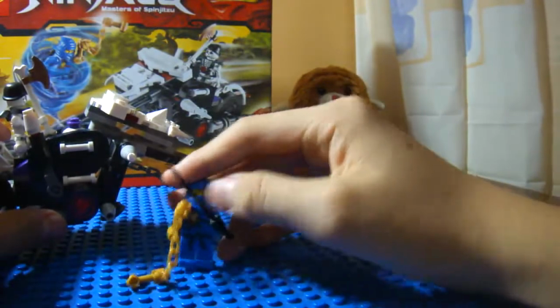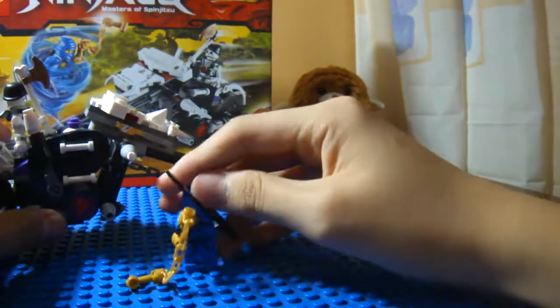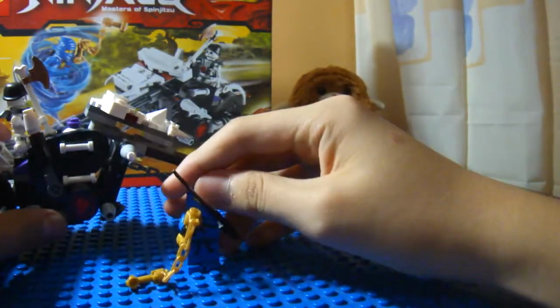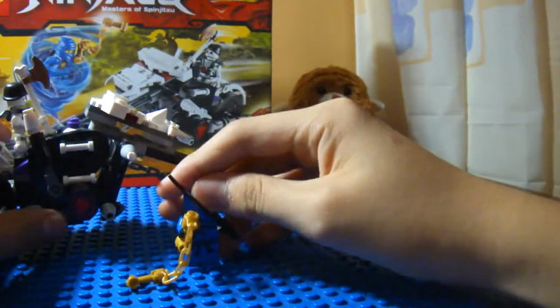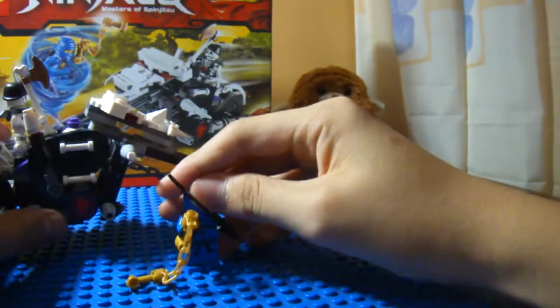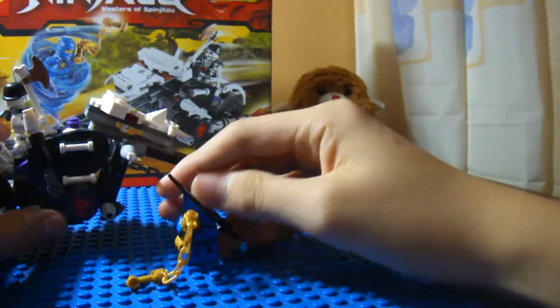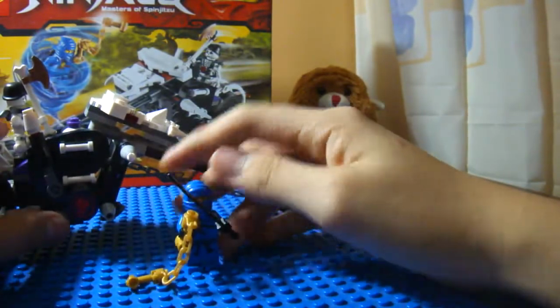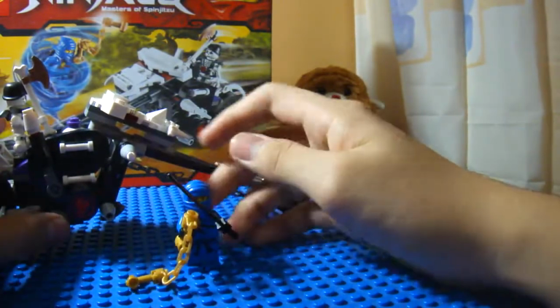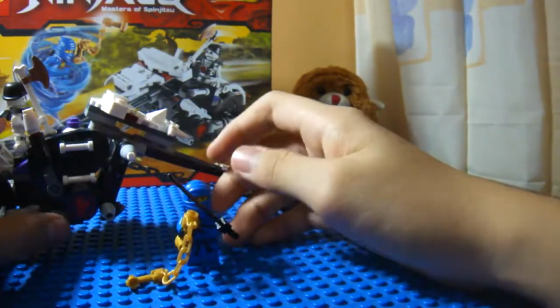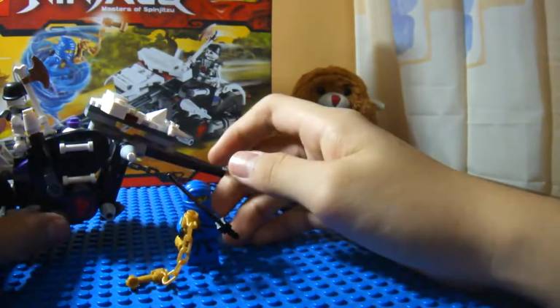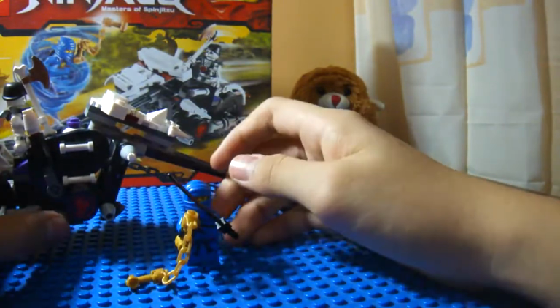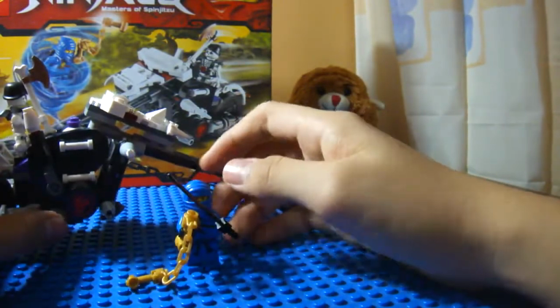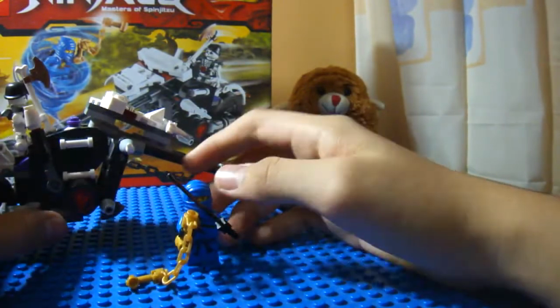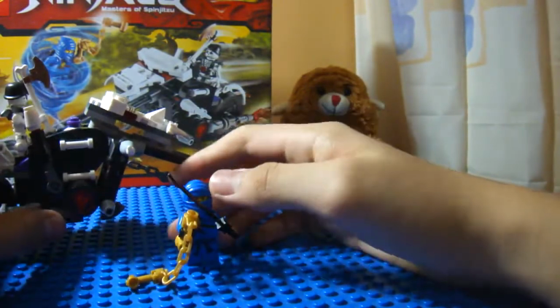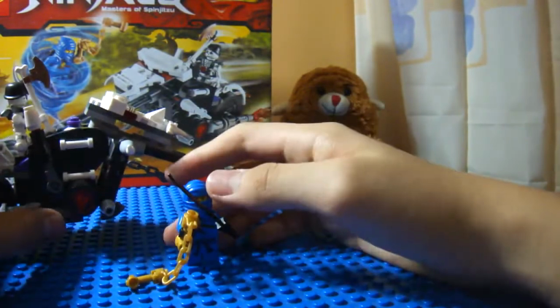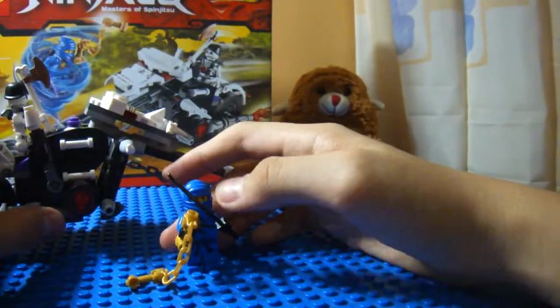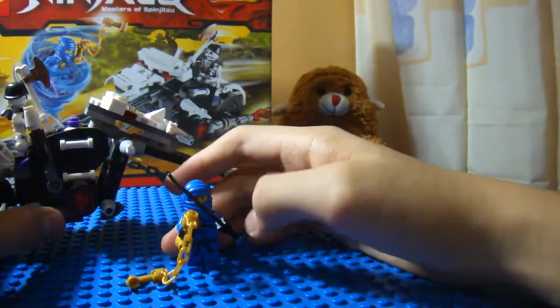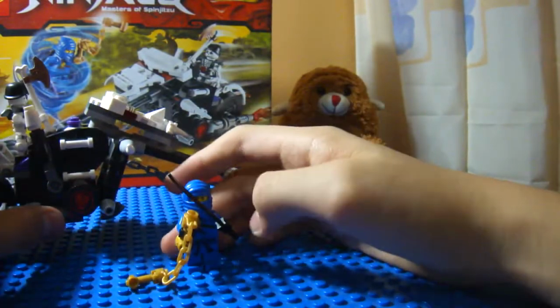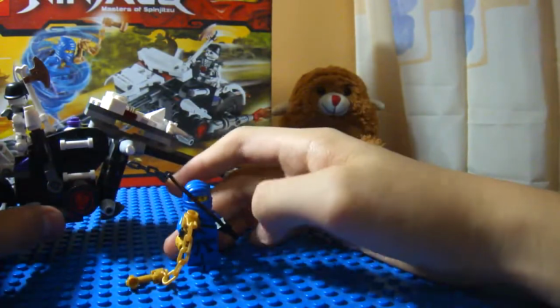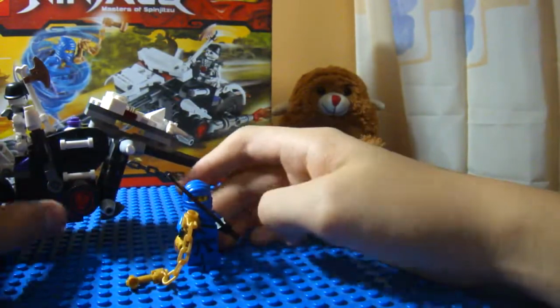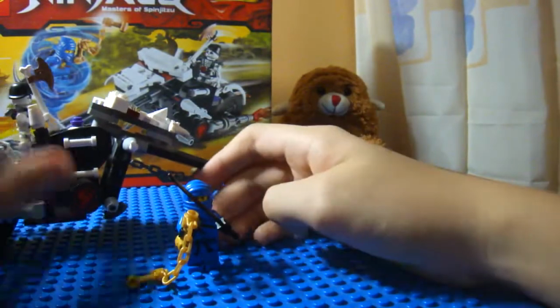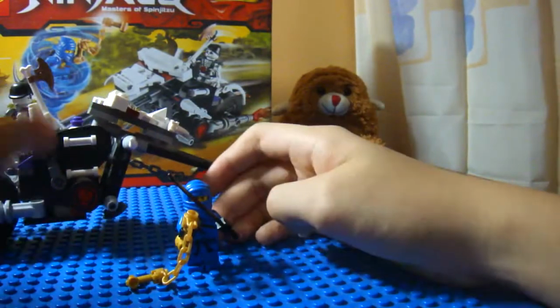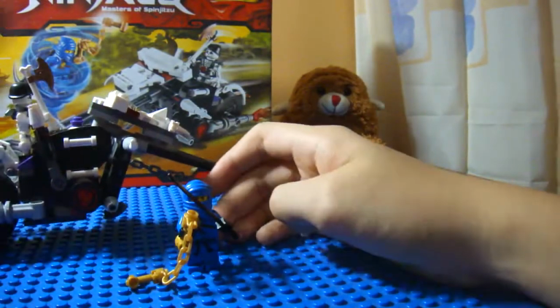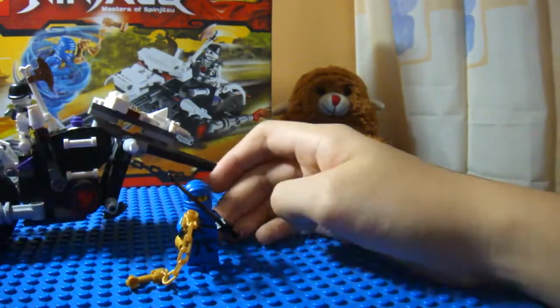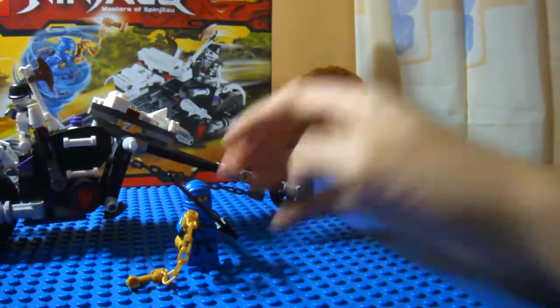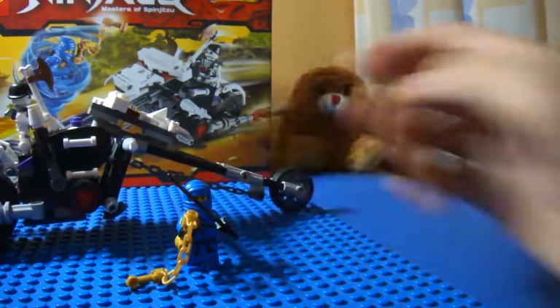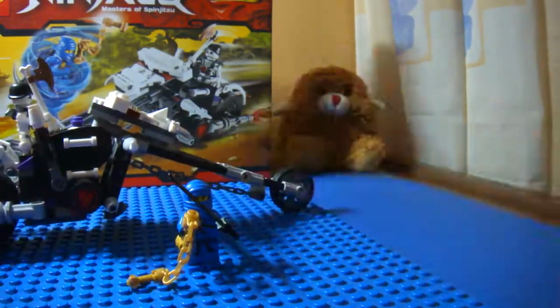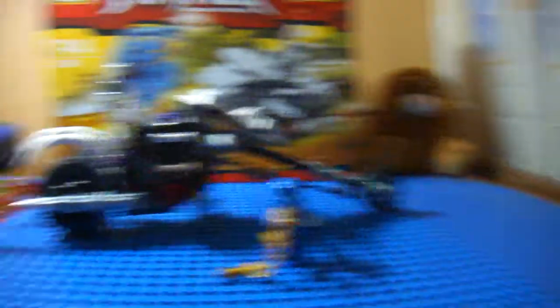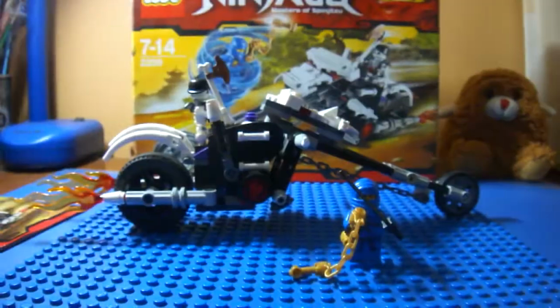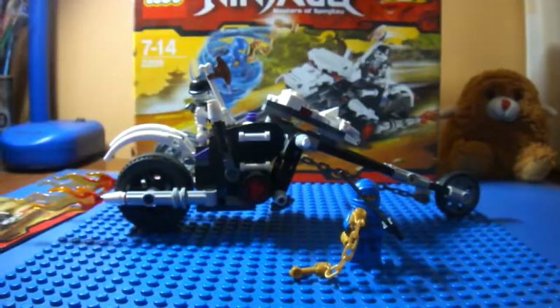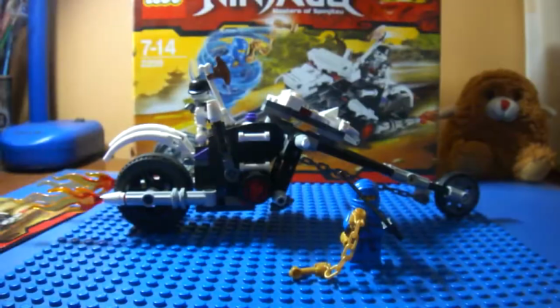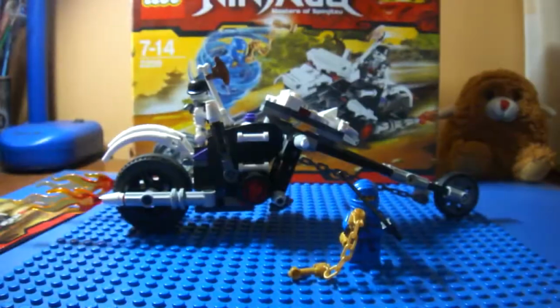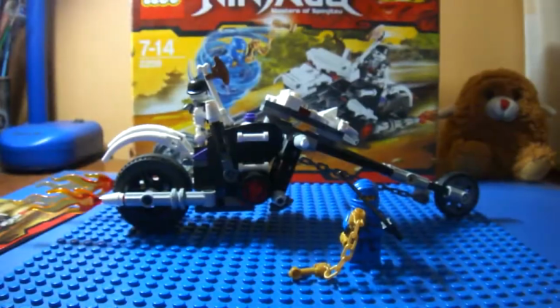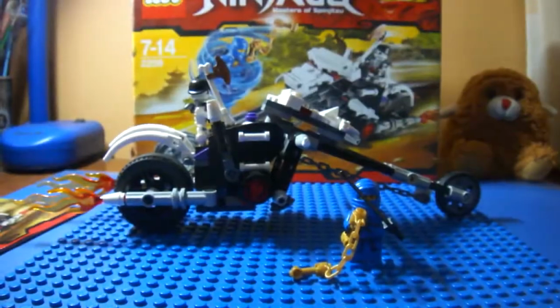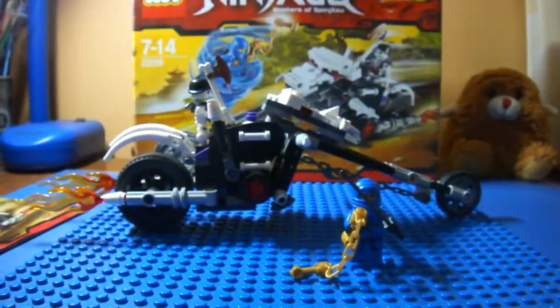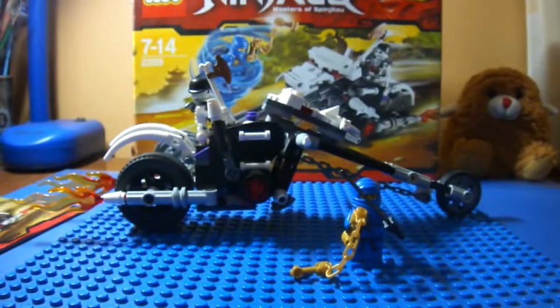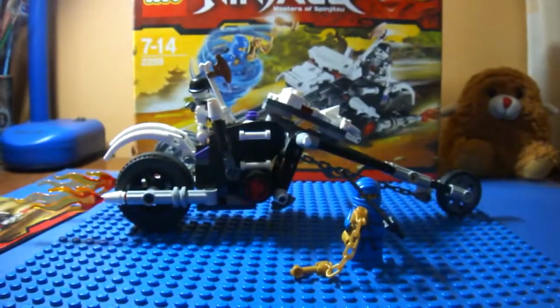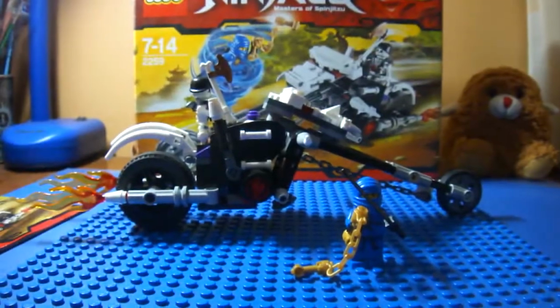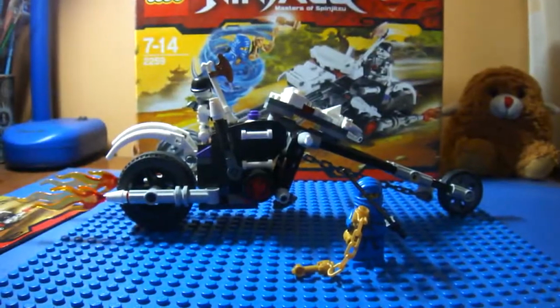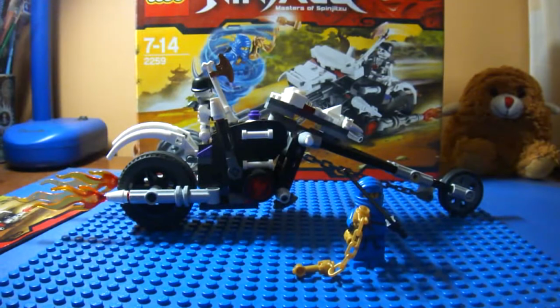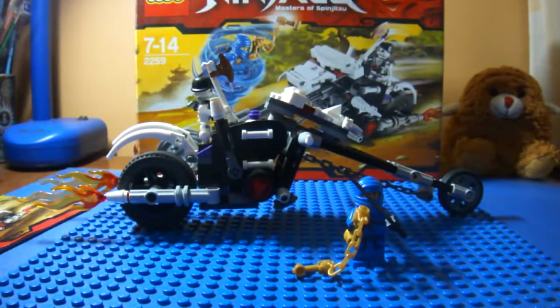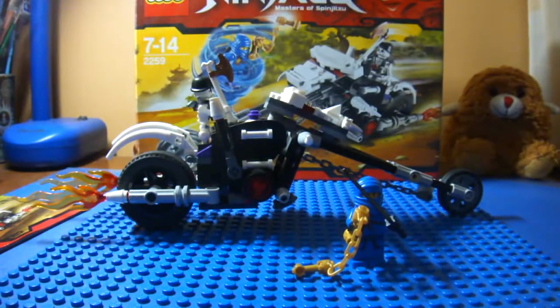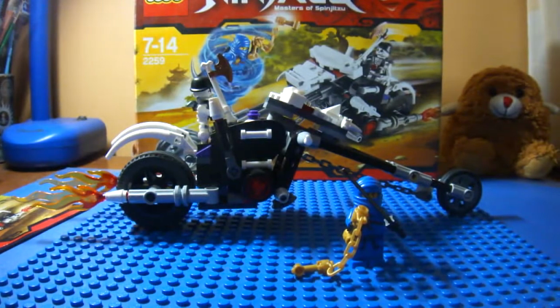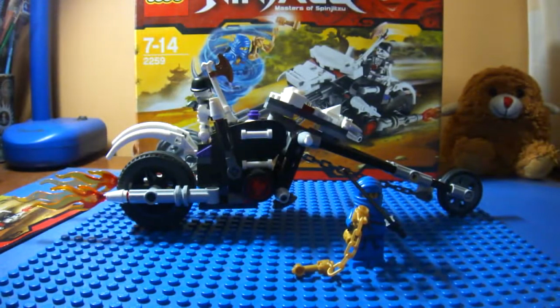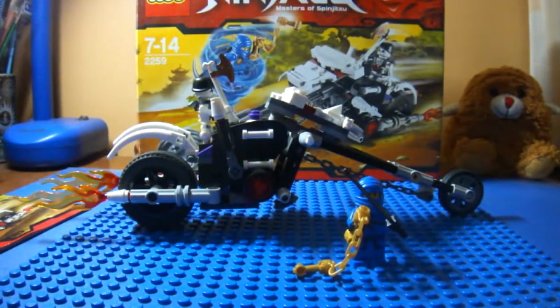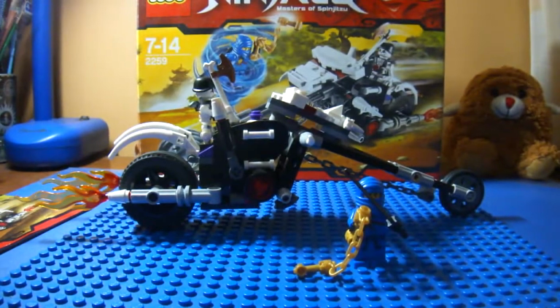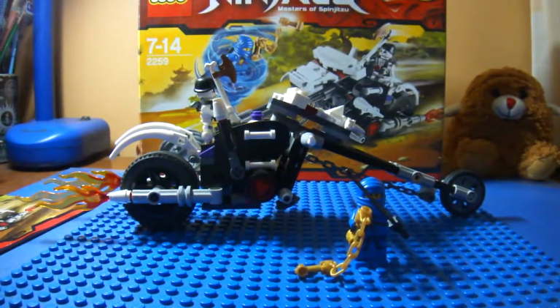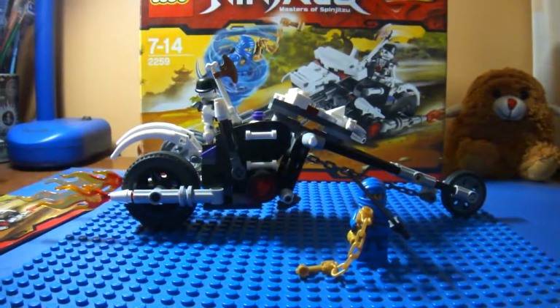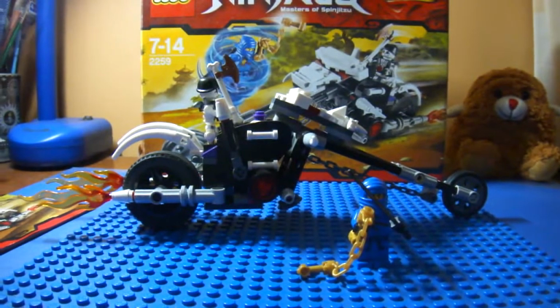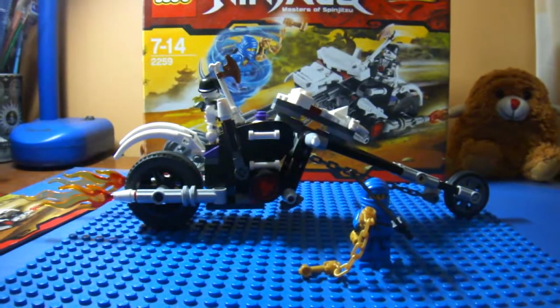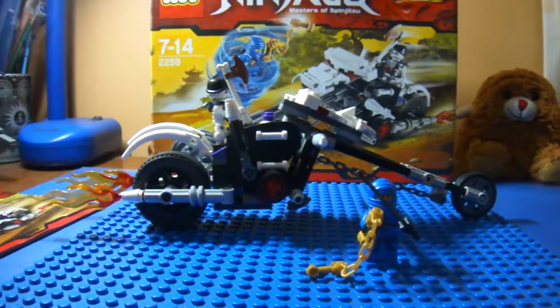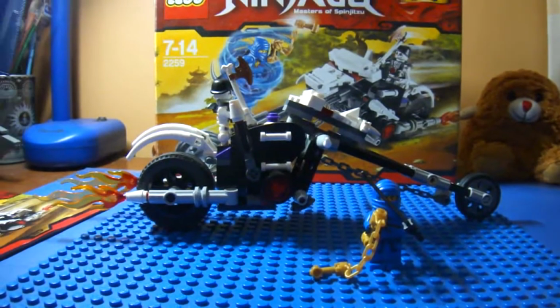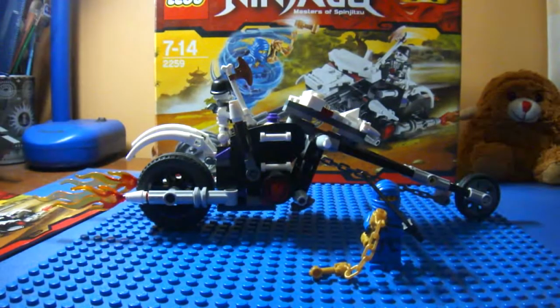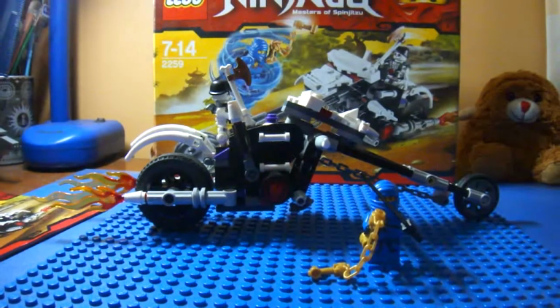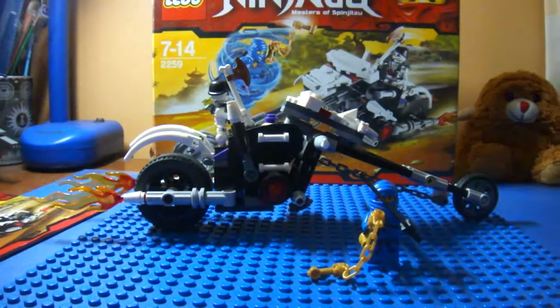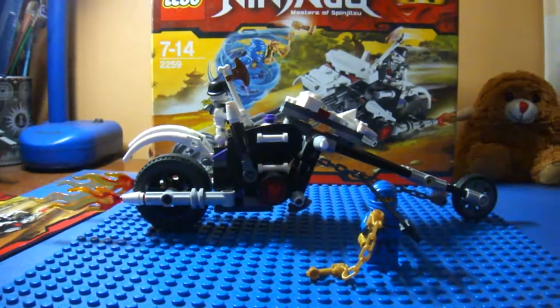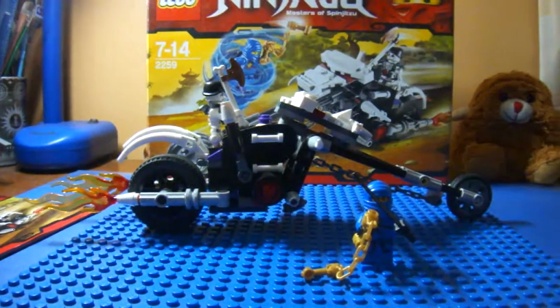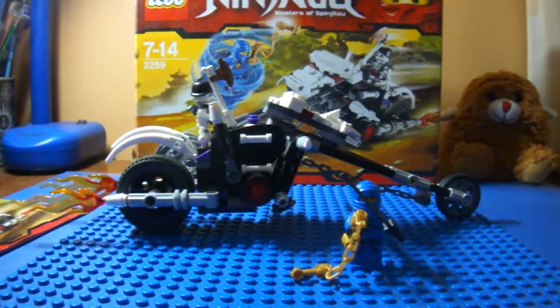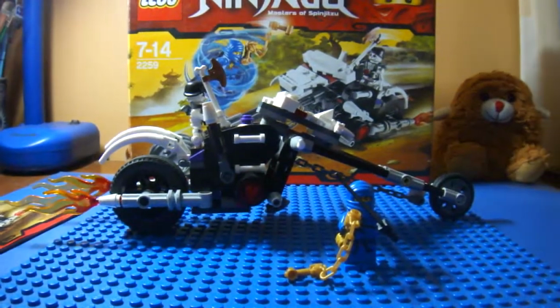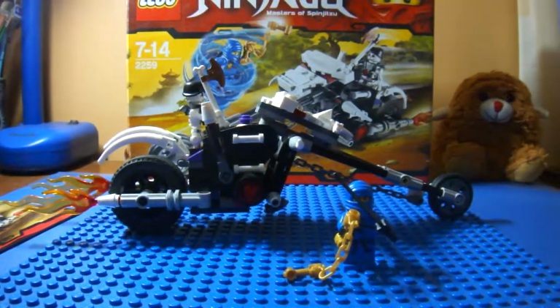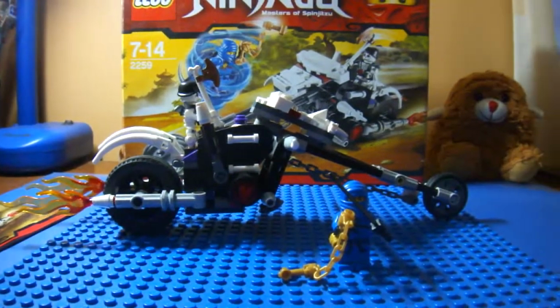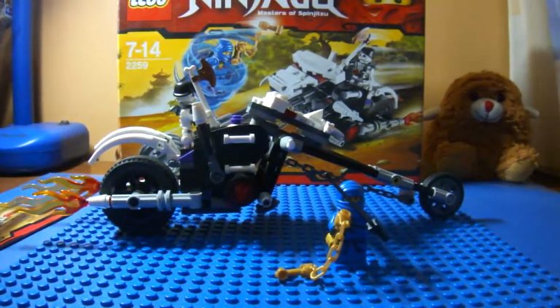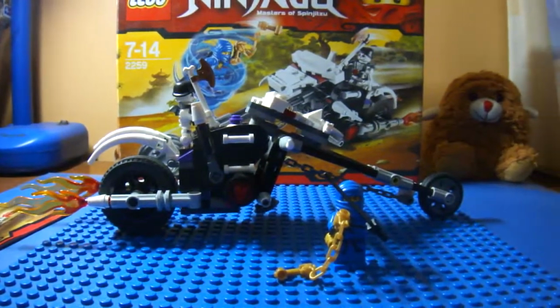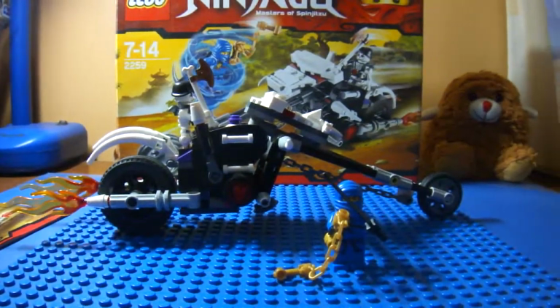That's my review of the Skull Motorbike. I hope you enjoyed it. Please rate, comment, subscribe, and I'll see you later. Bye.